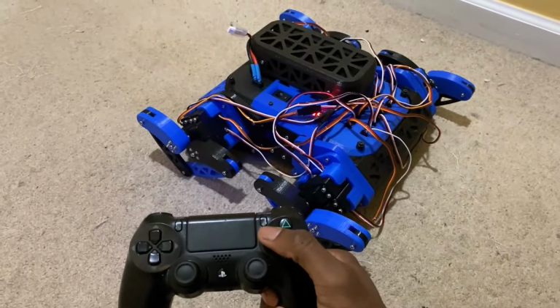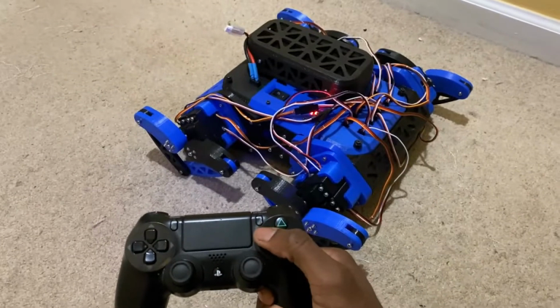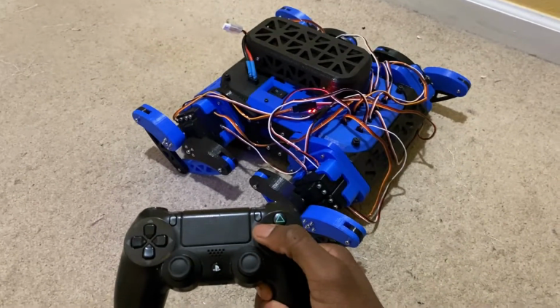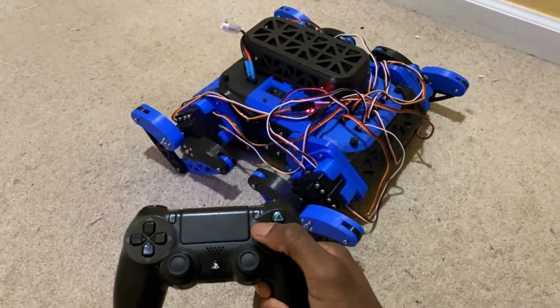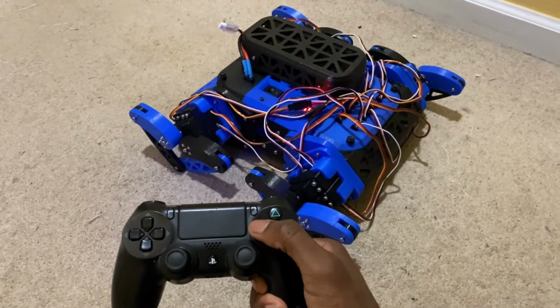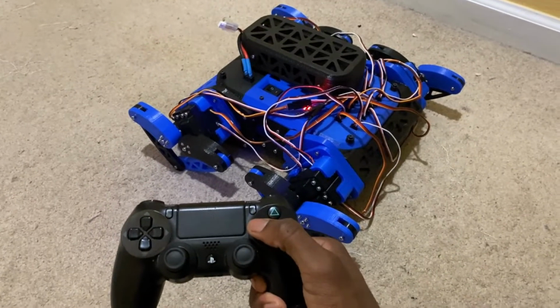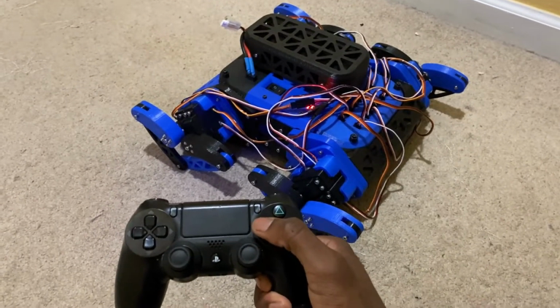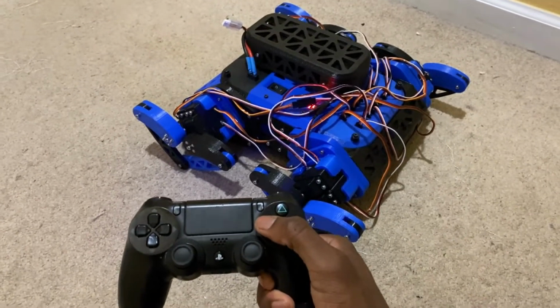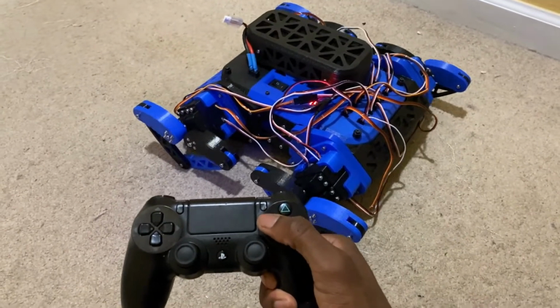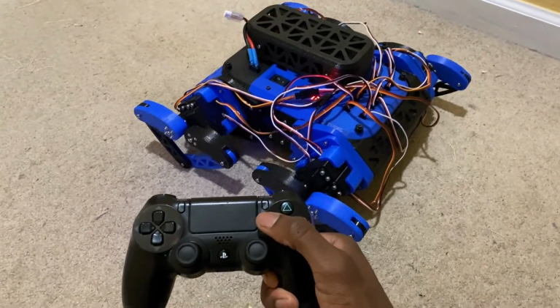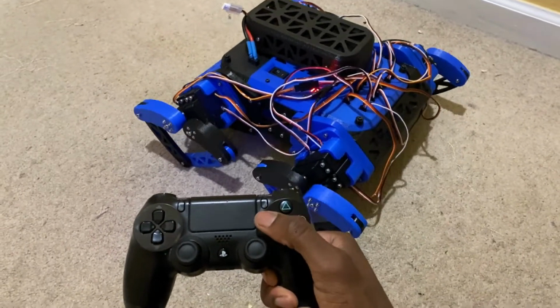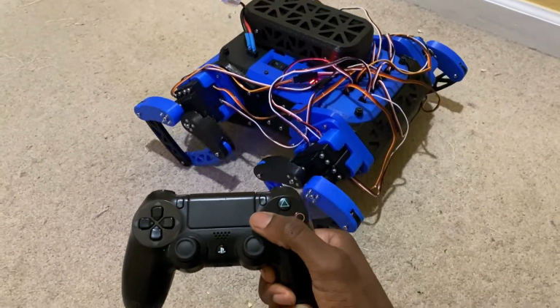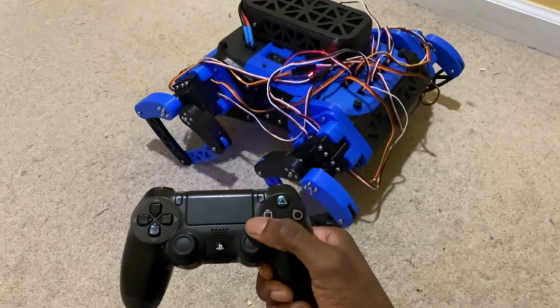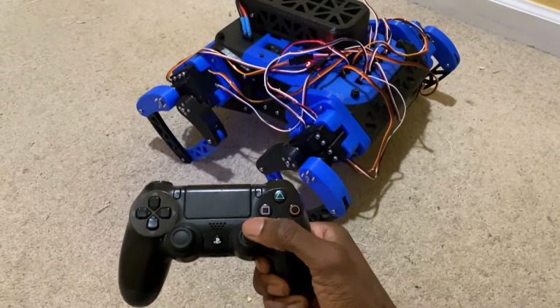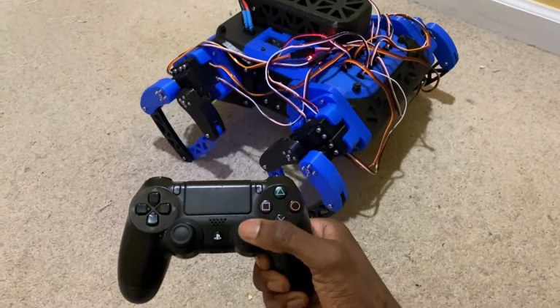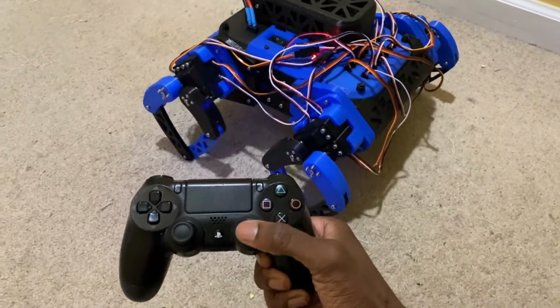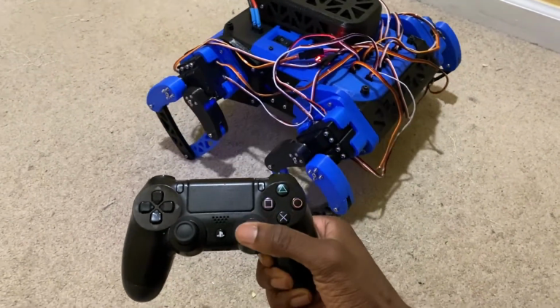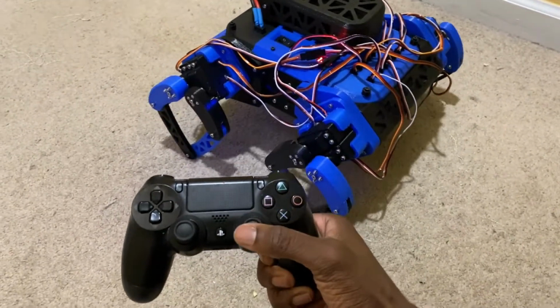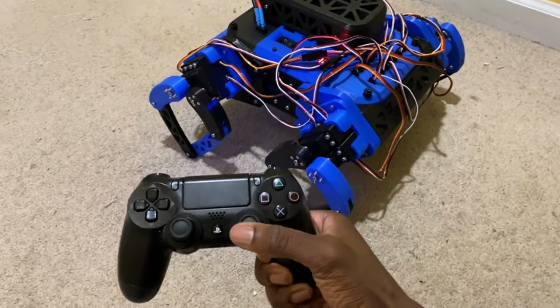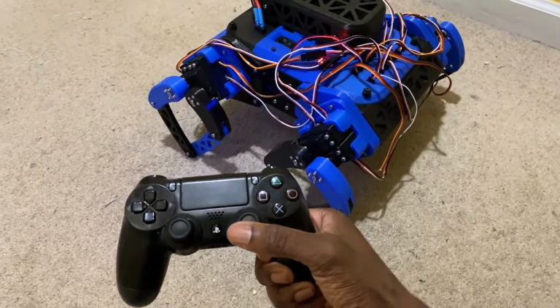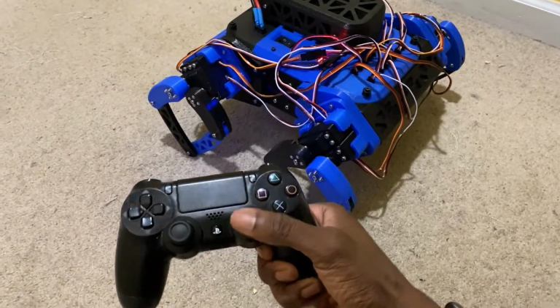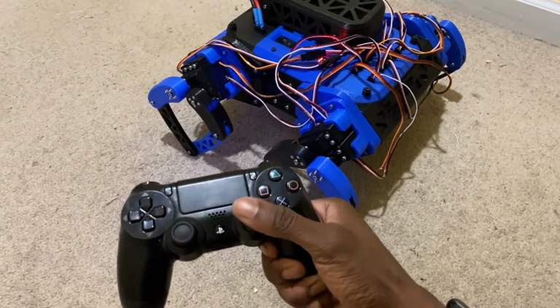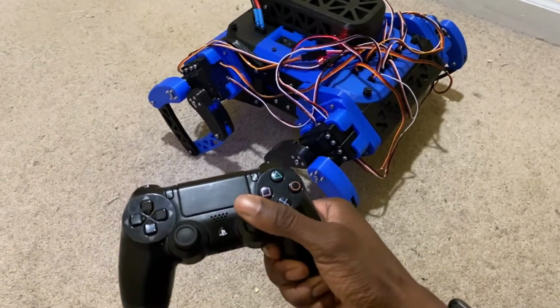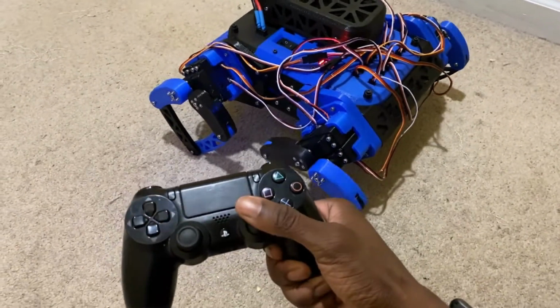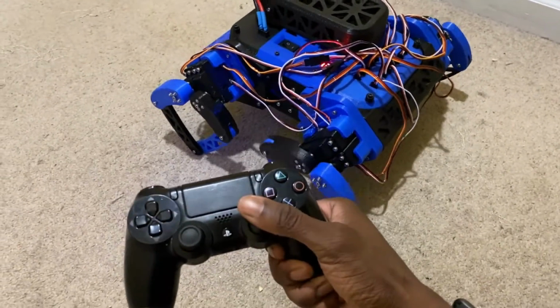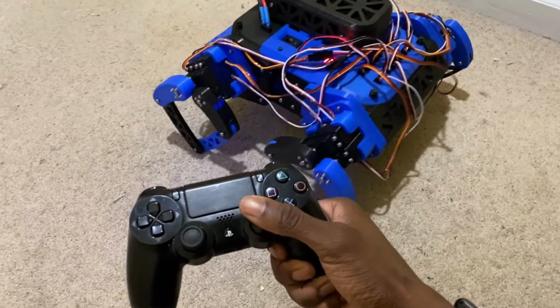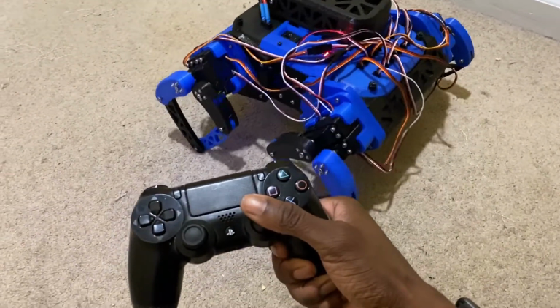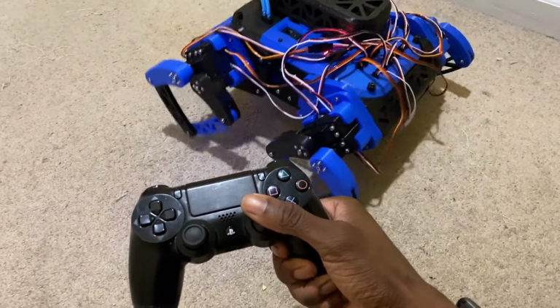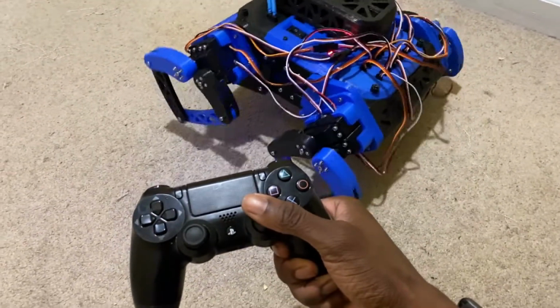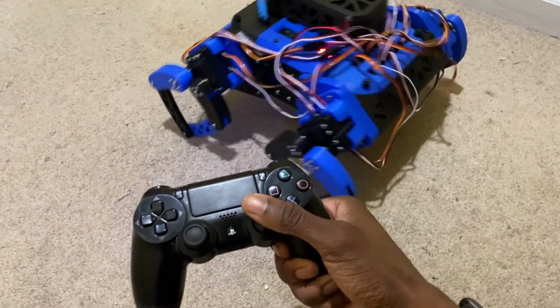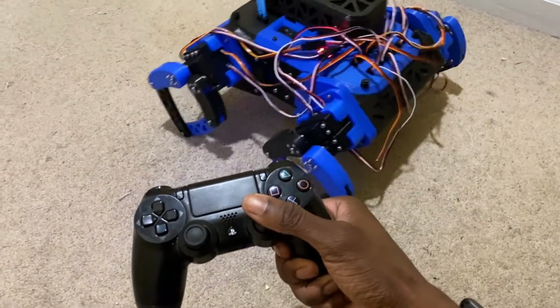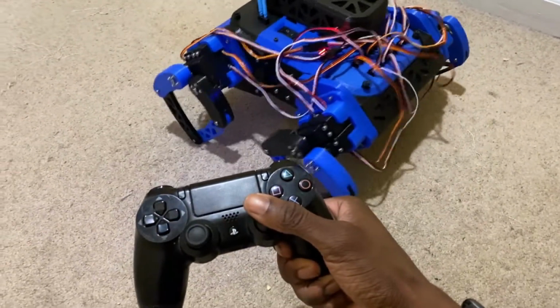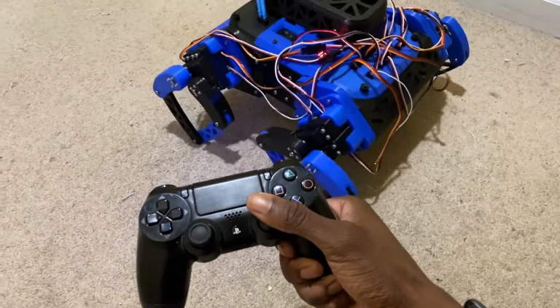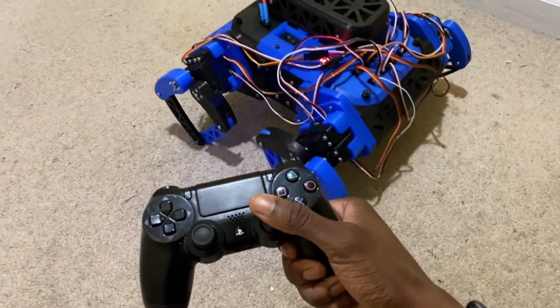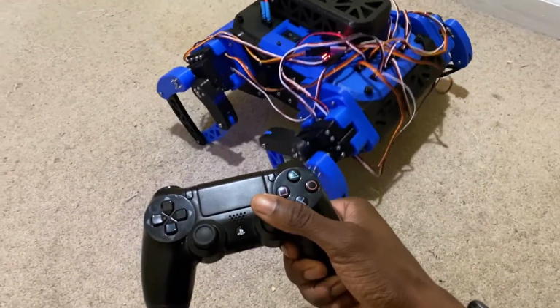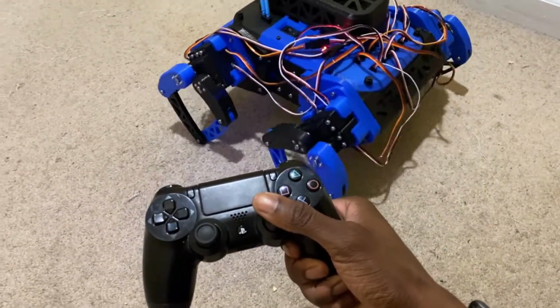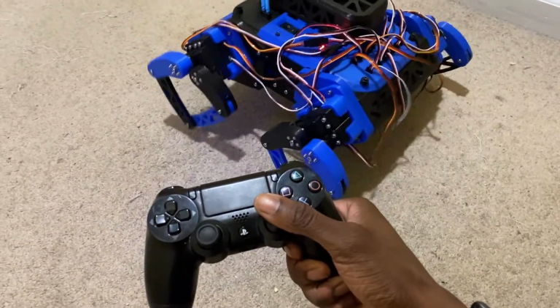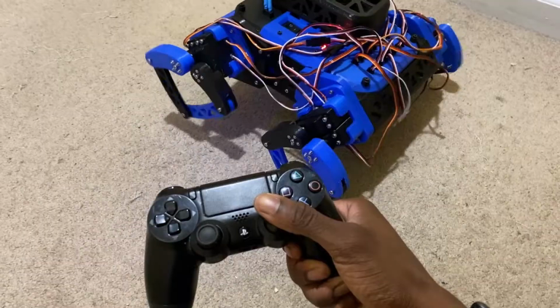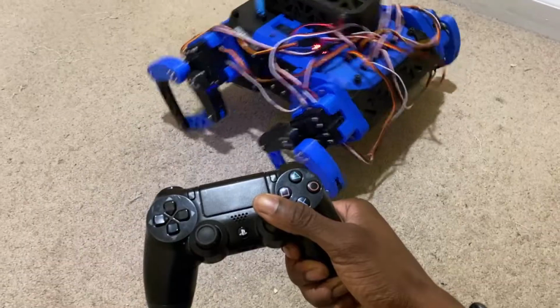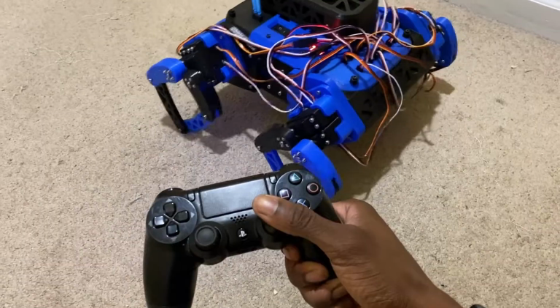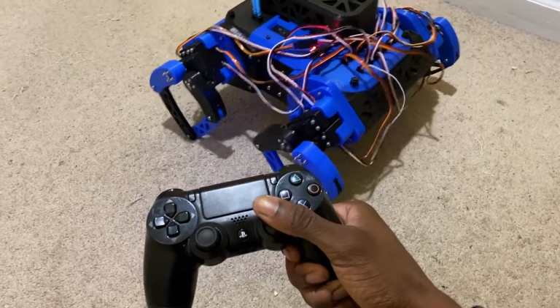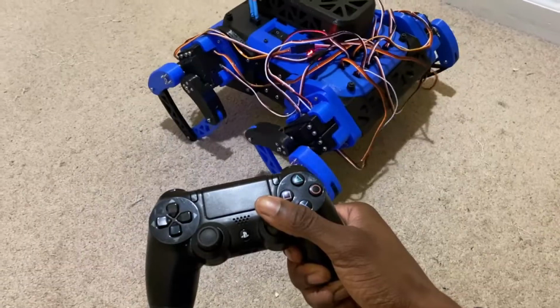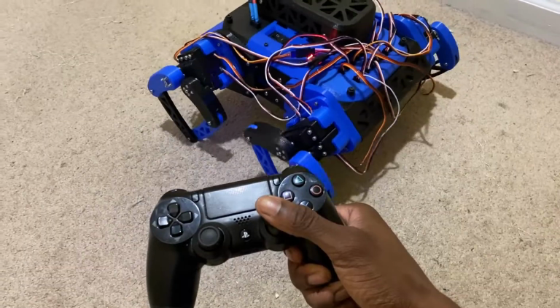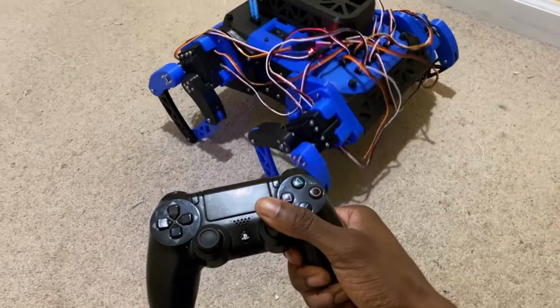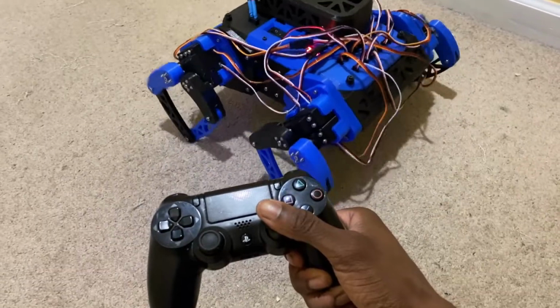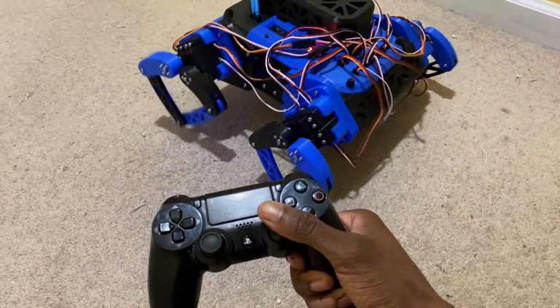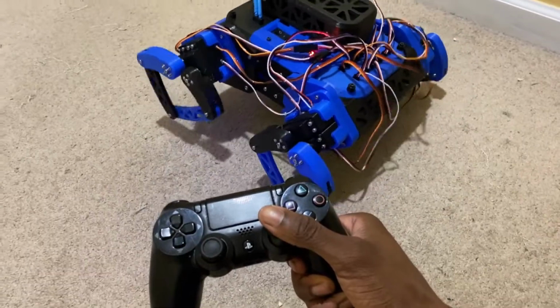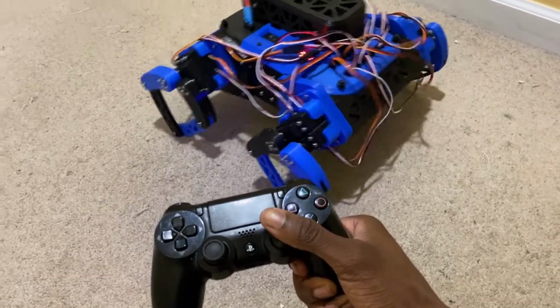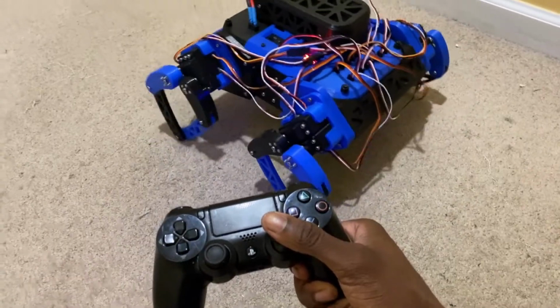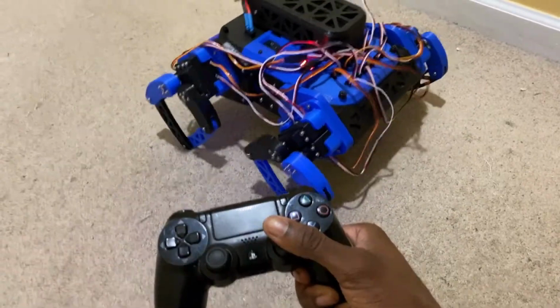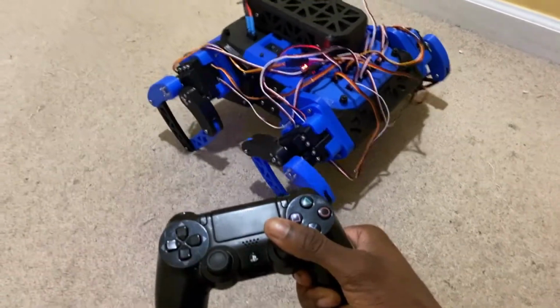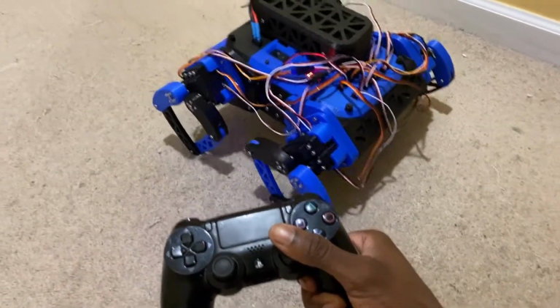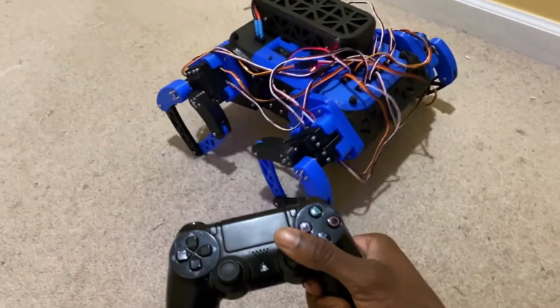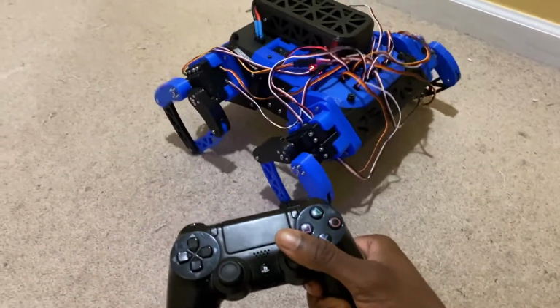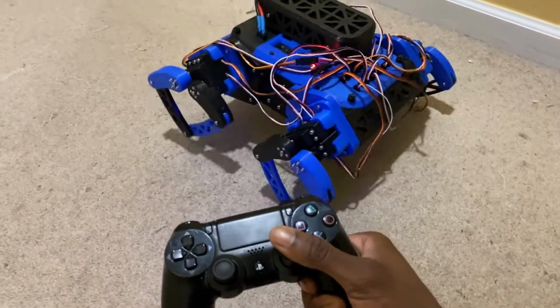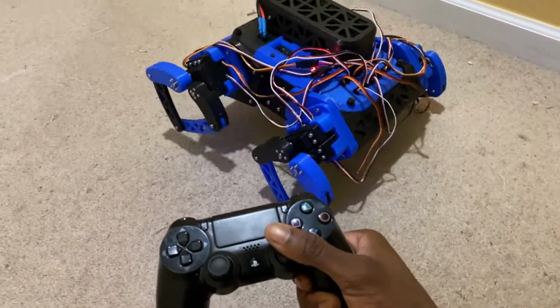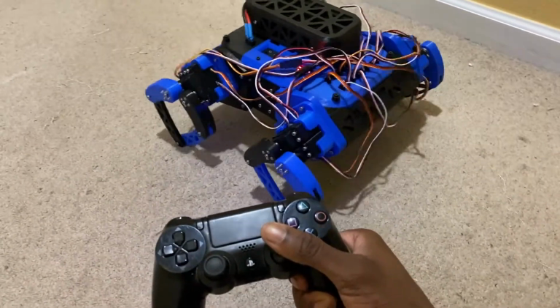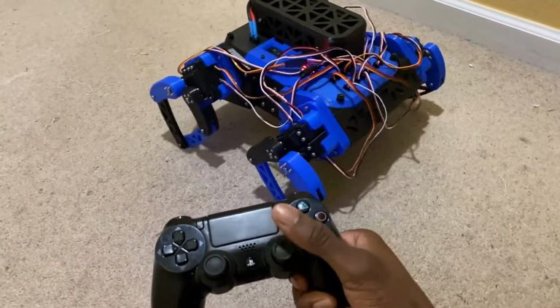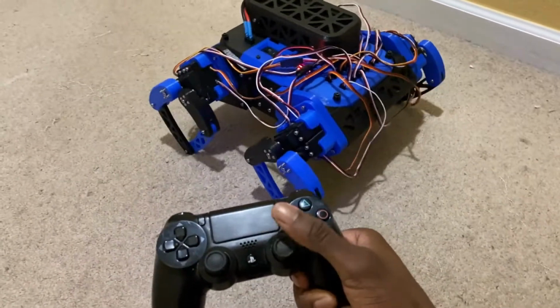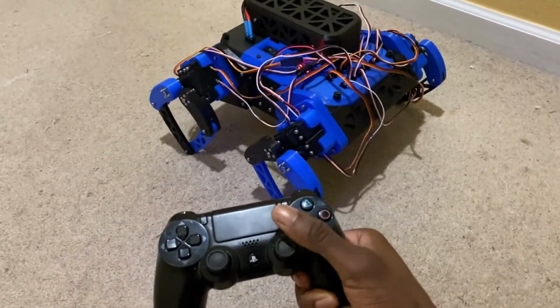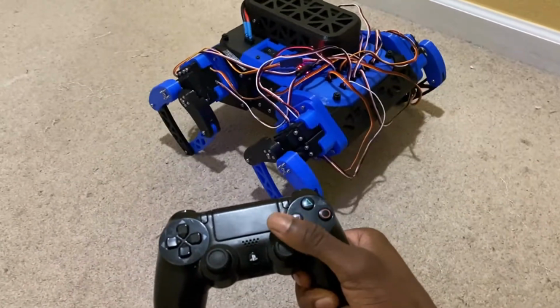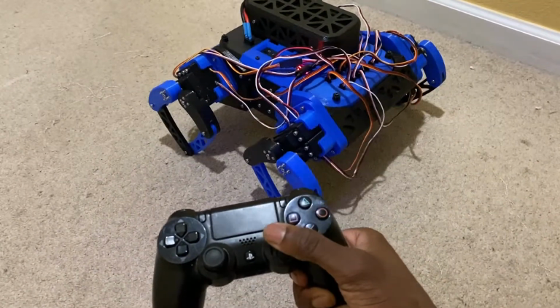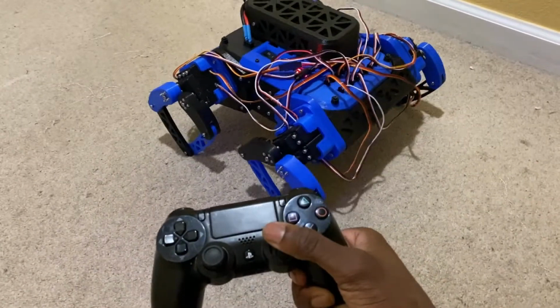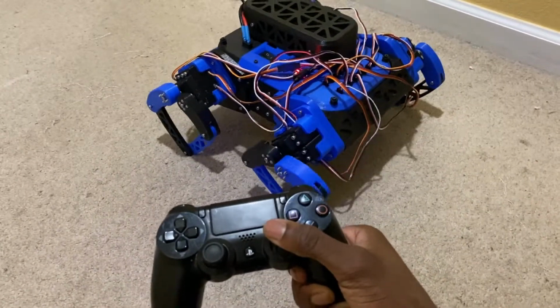This is Zeus, my 3D printed quadrupedal robot. It's heavily inspired by several quadrupedal robots I've seen on the internet.